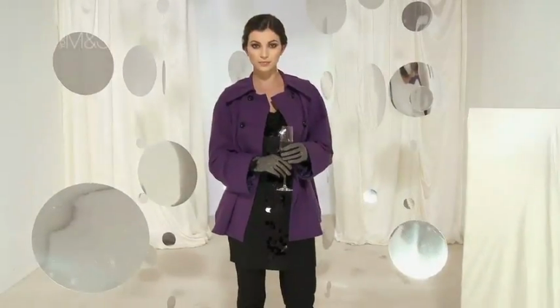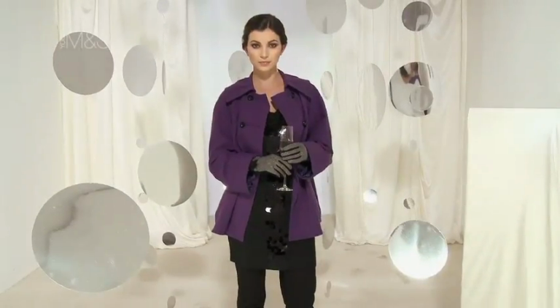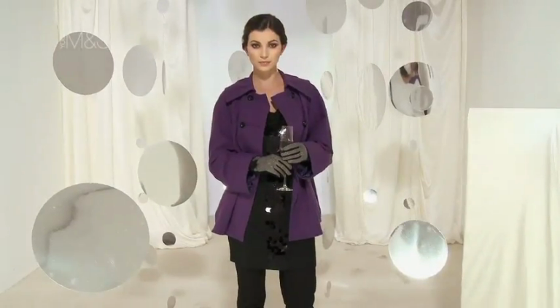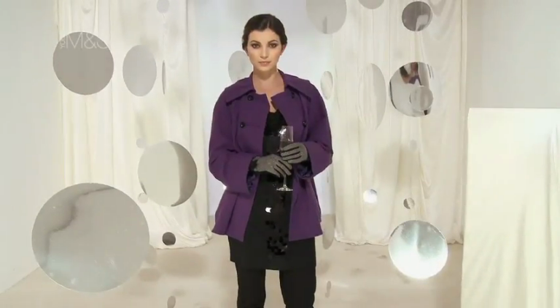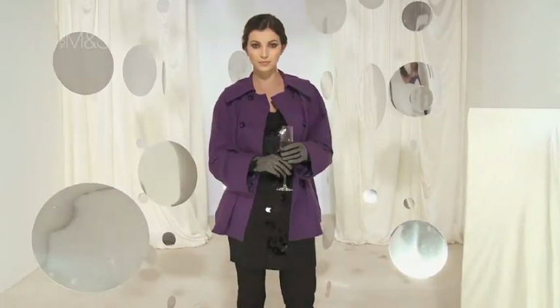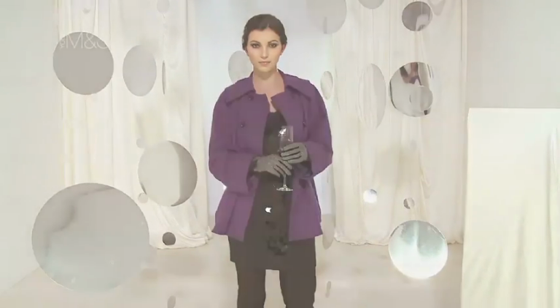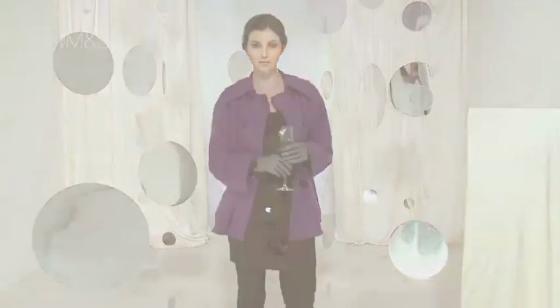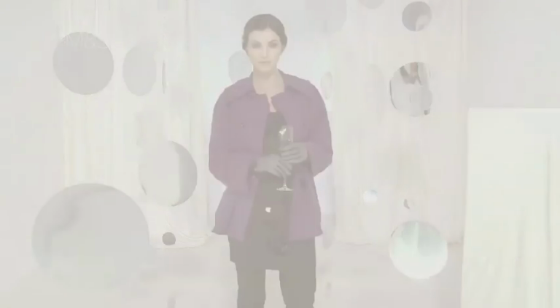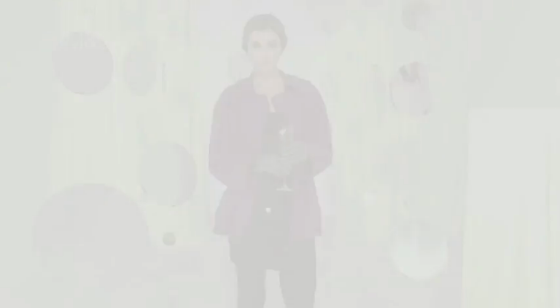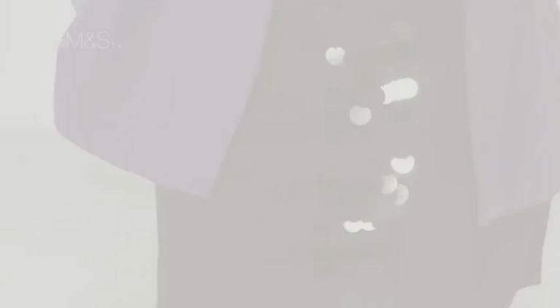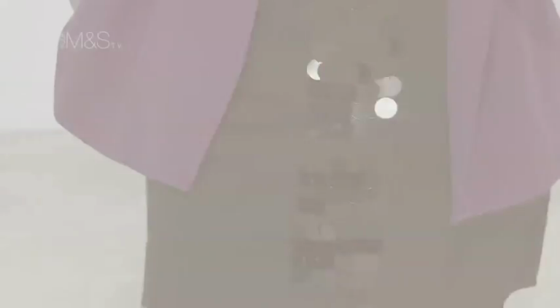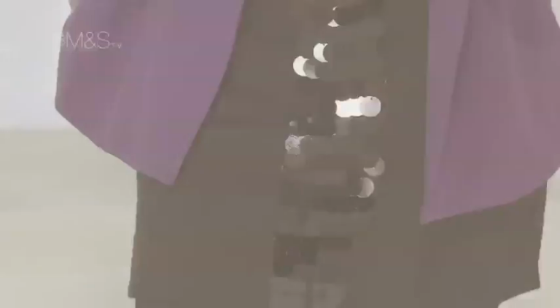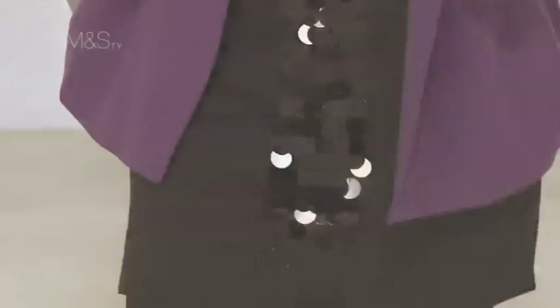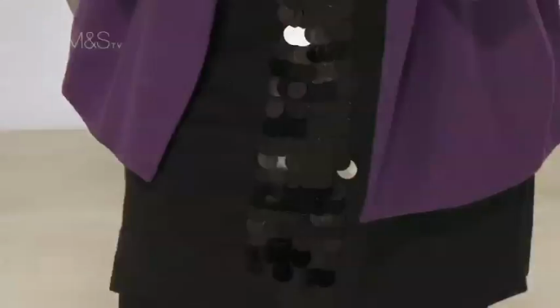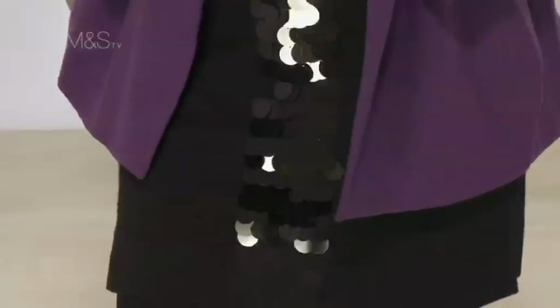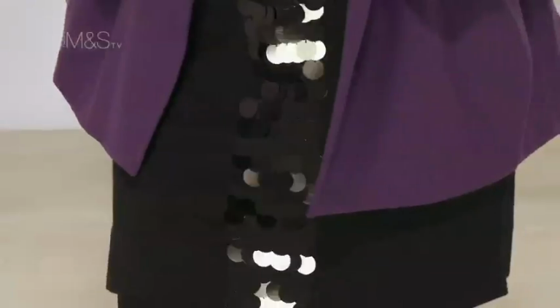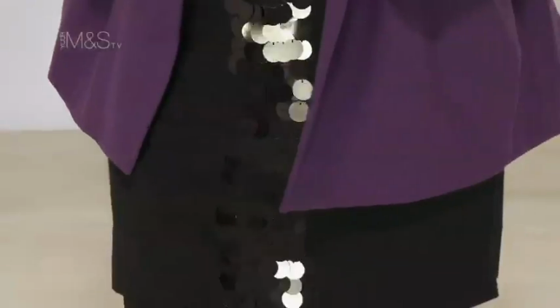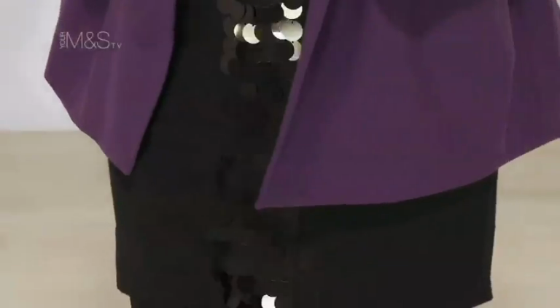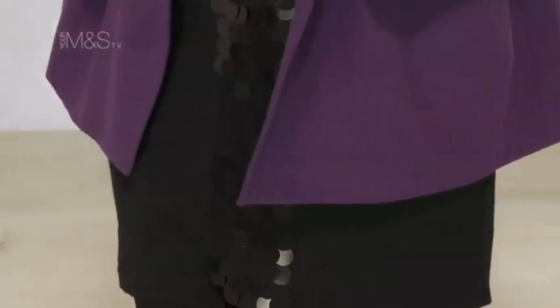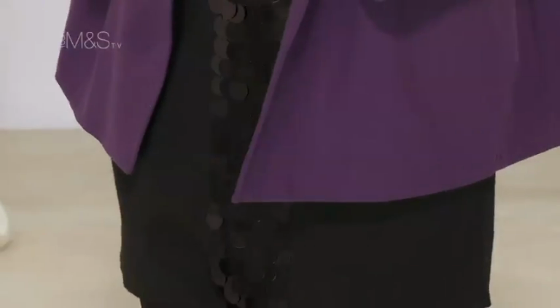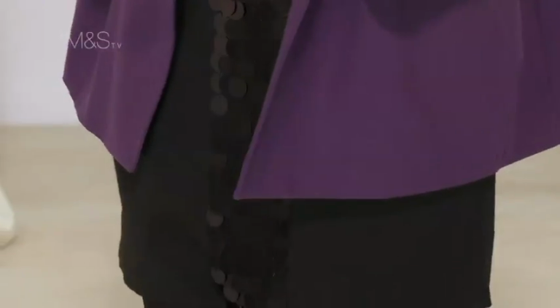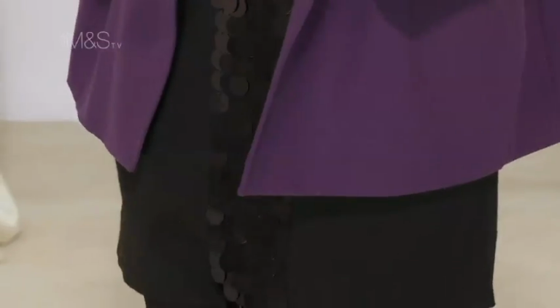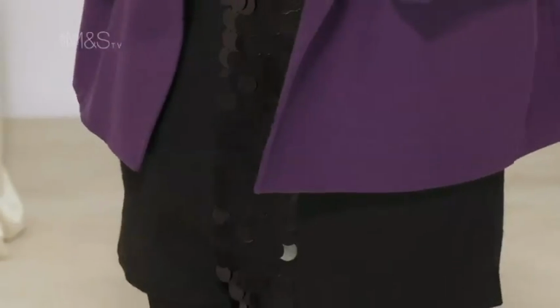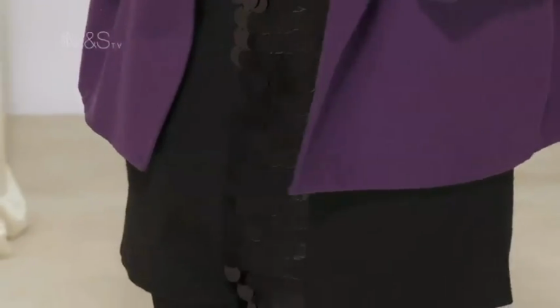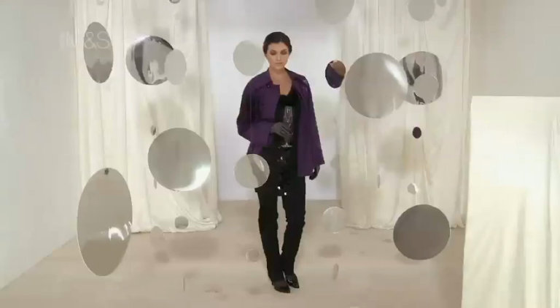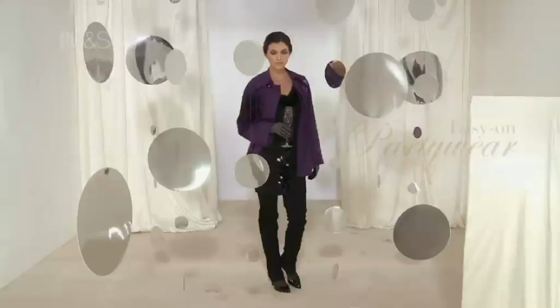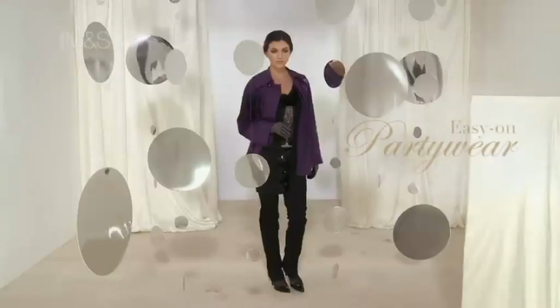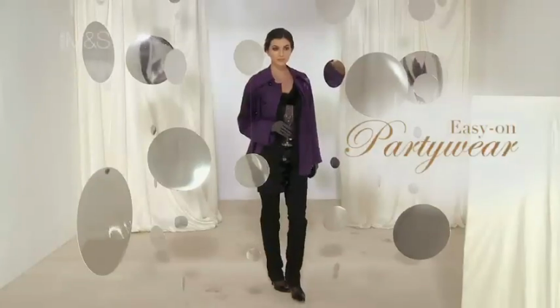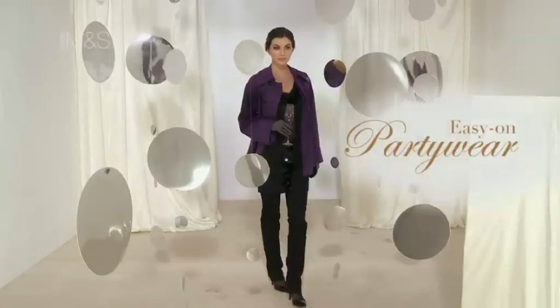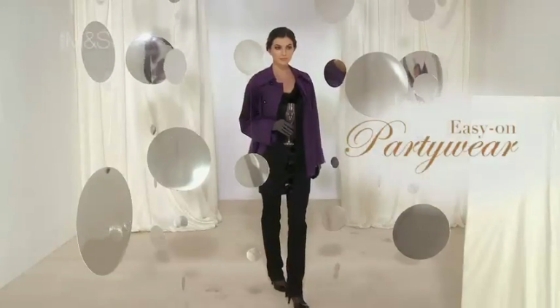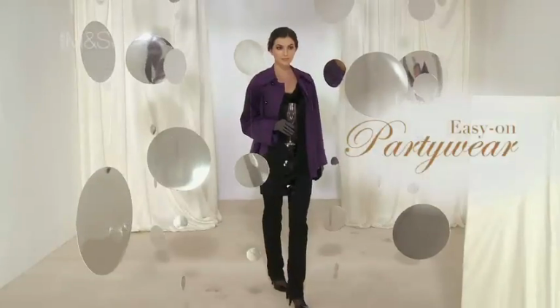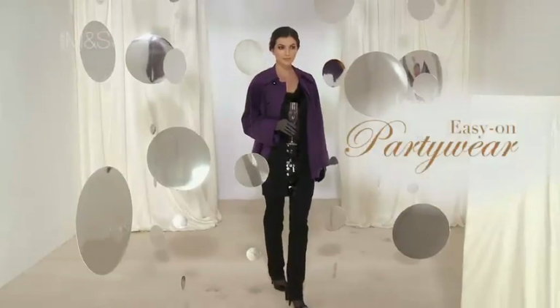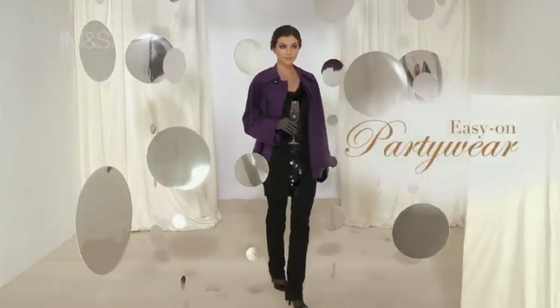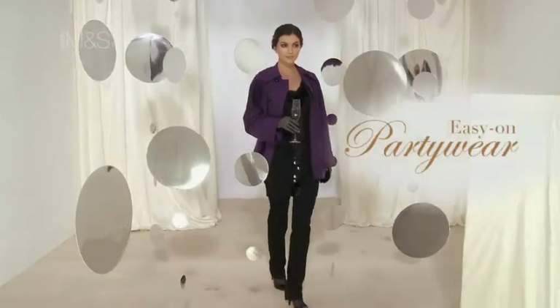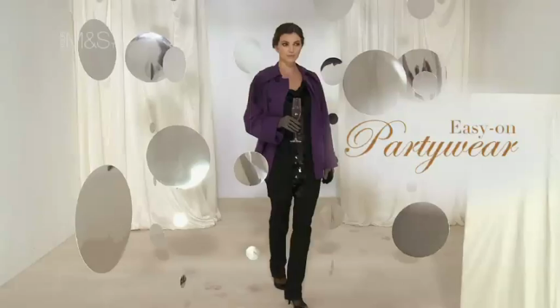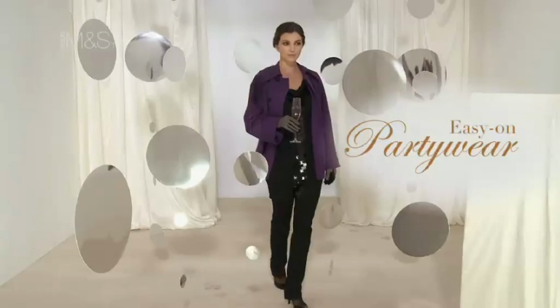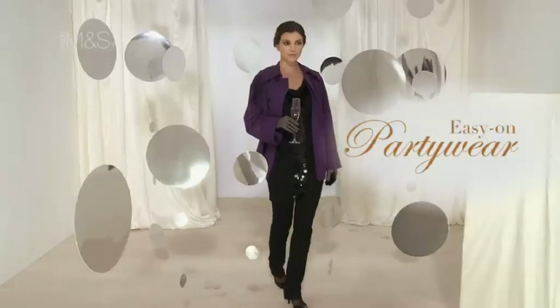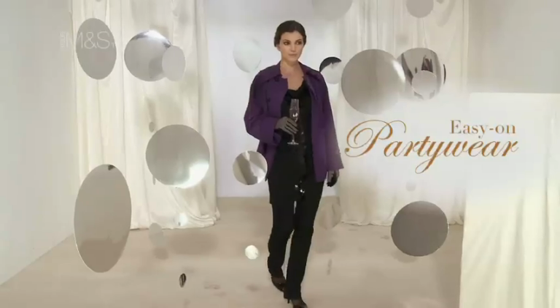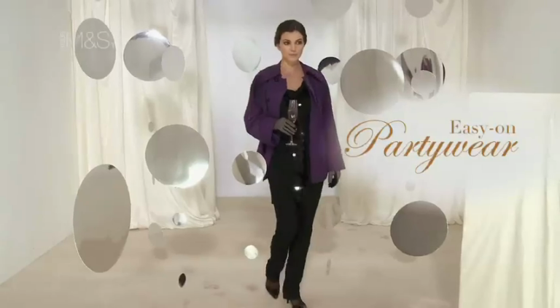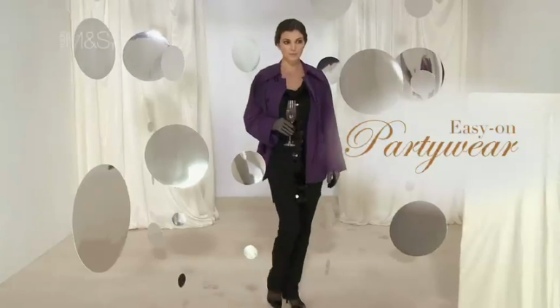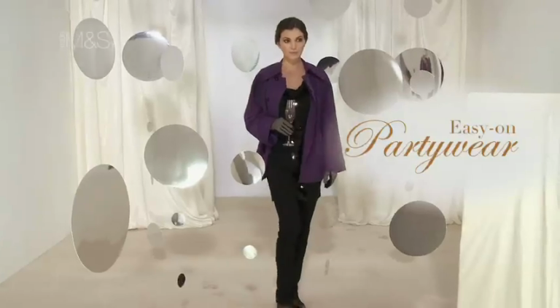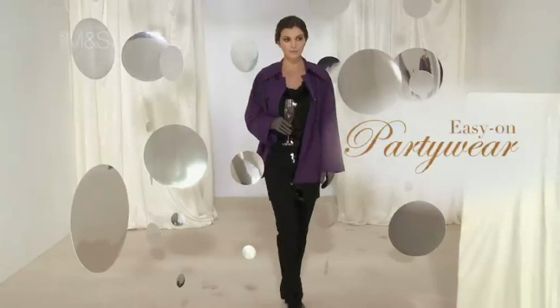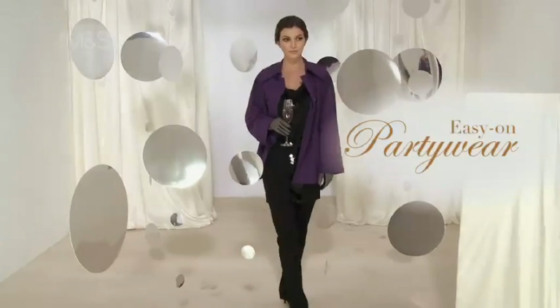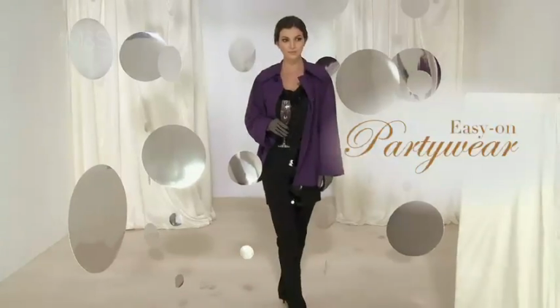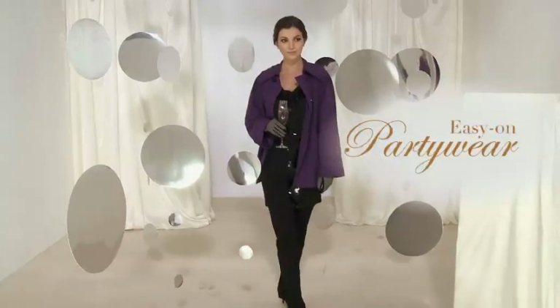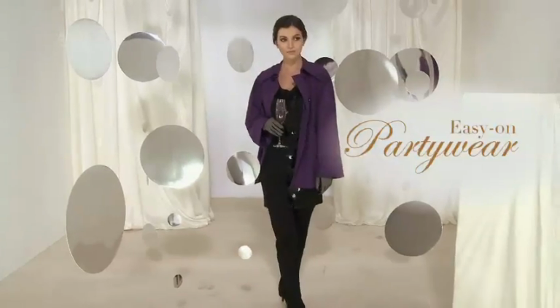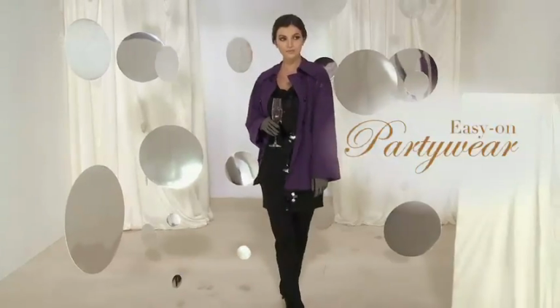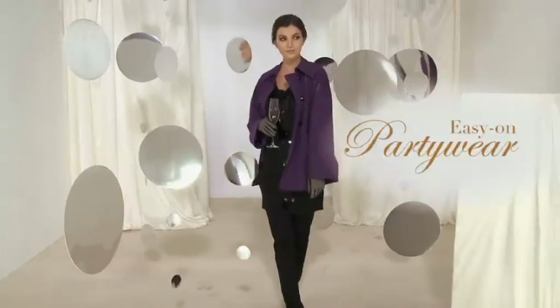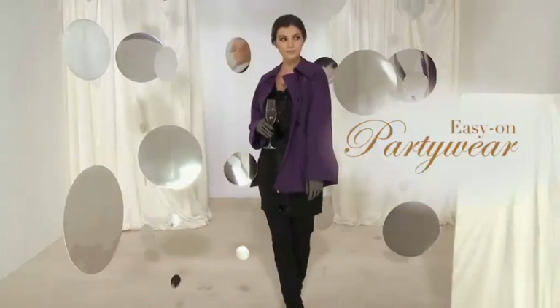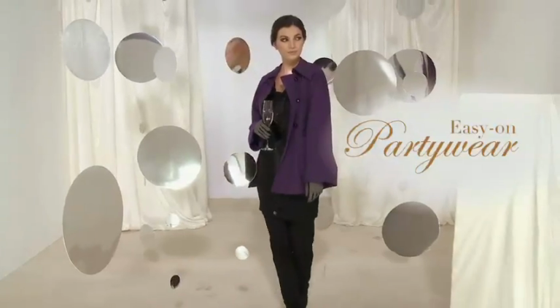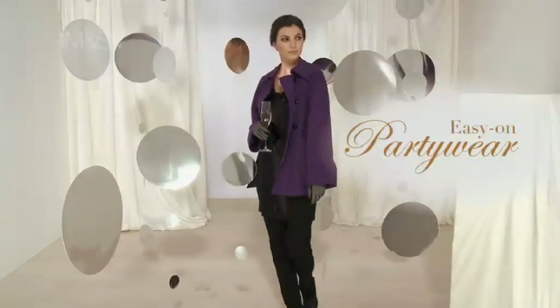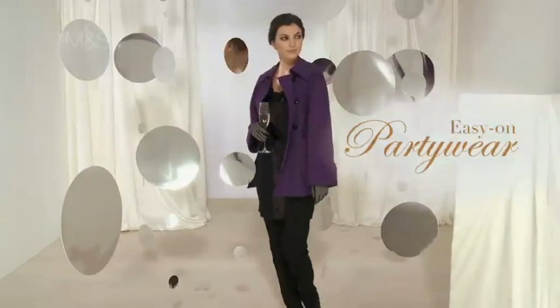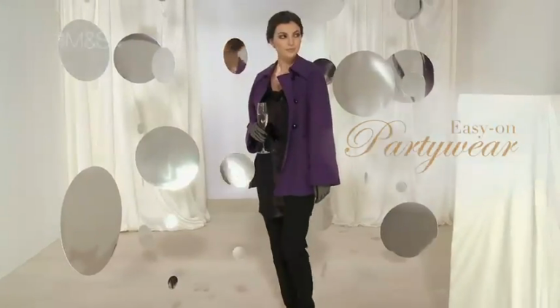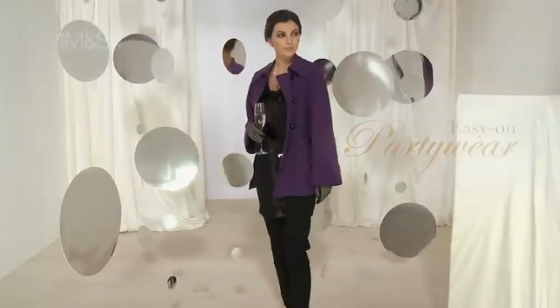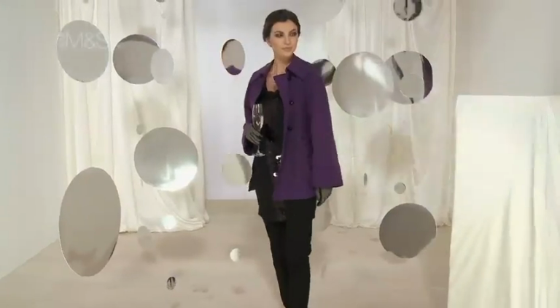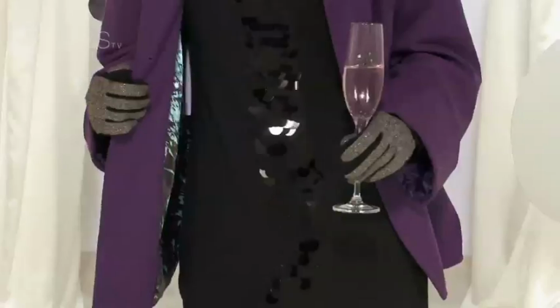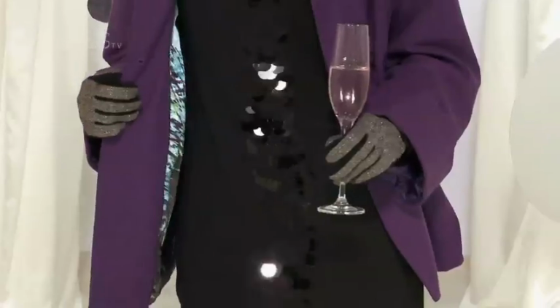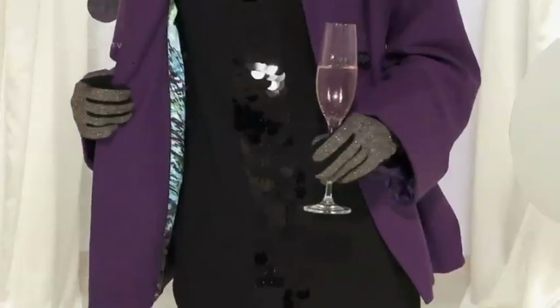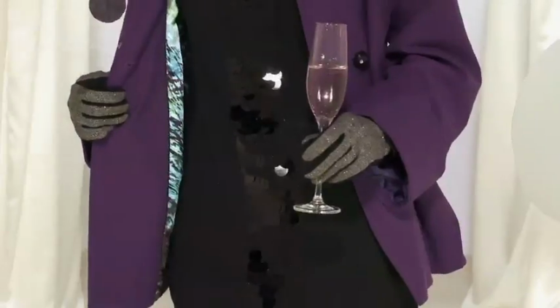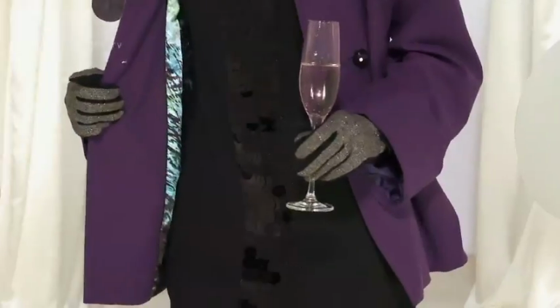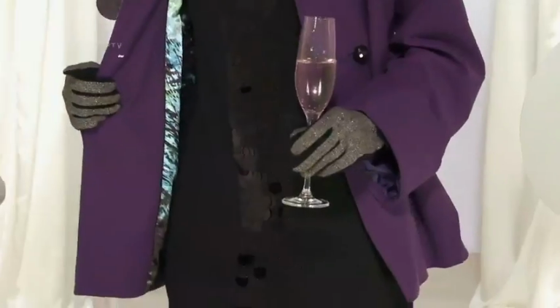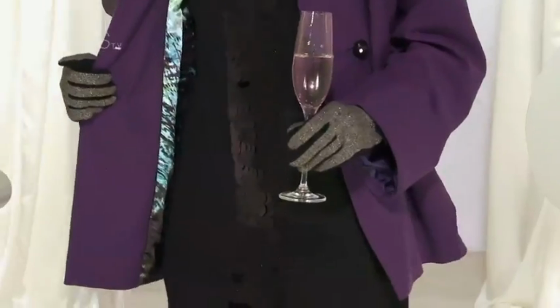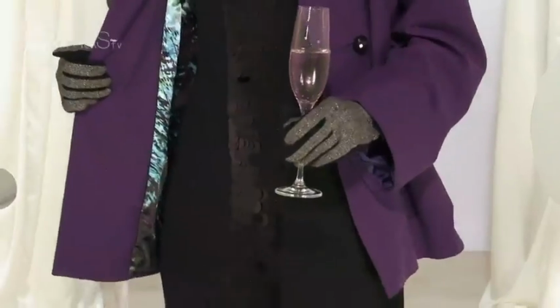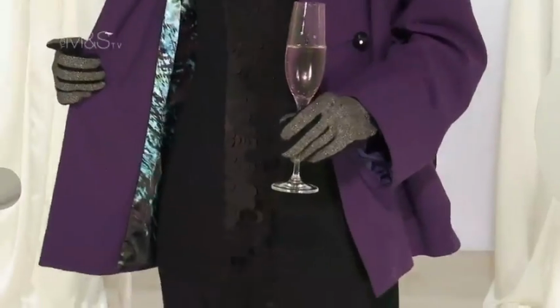Add some sparkle to your favourite tunic over jeans look with these Swarovski crystal jeans. Inject some colour to the outfit with this purple coat.